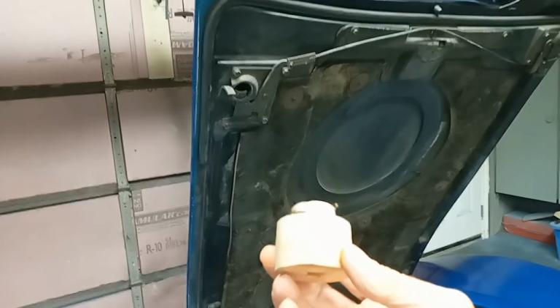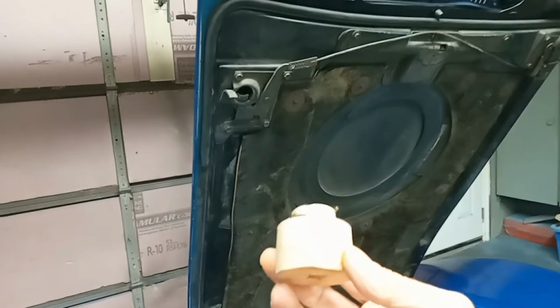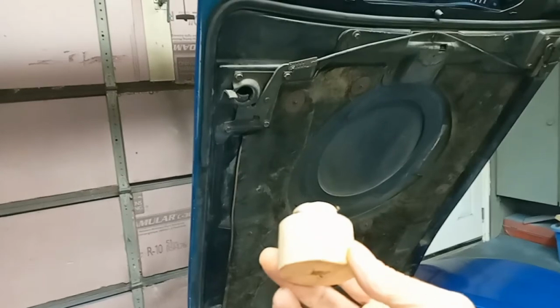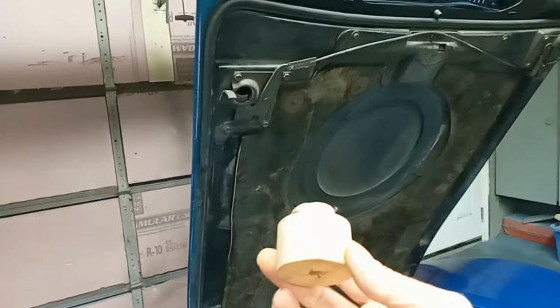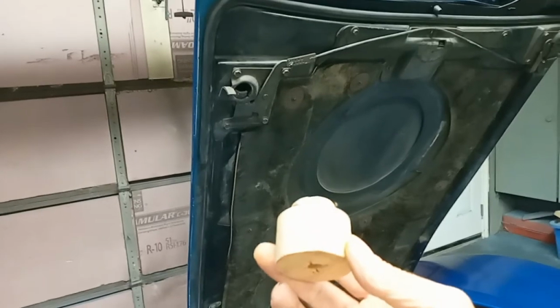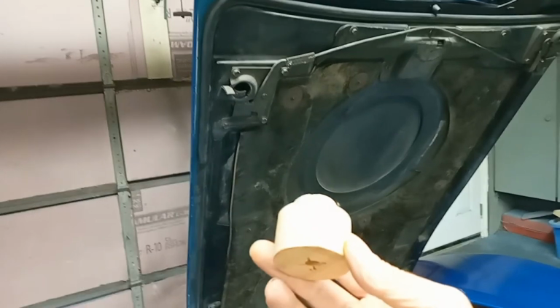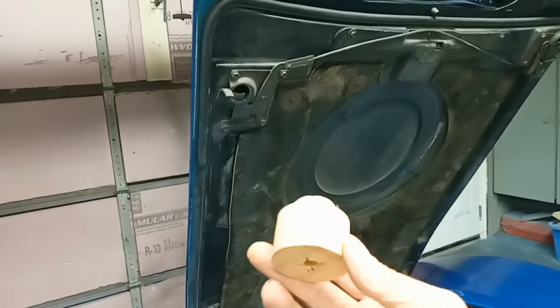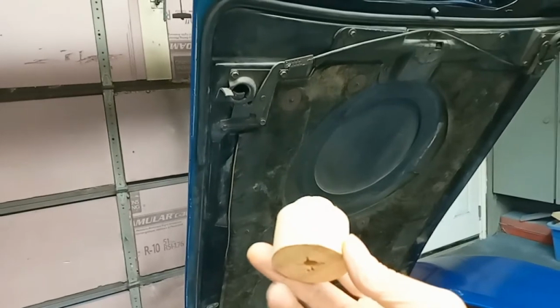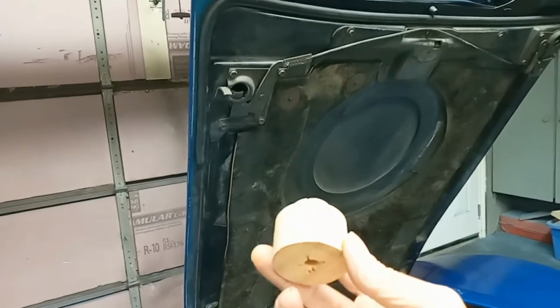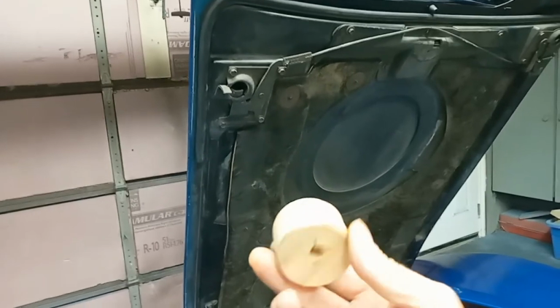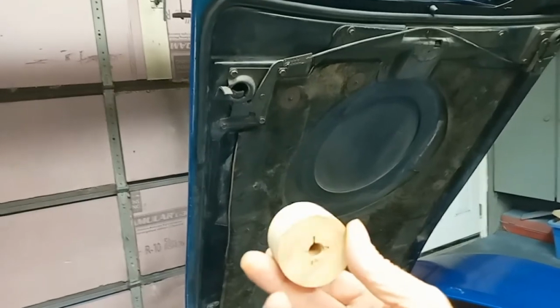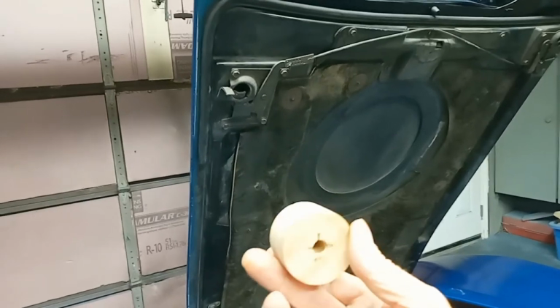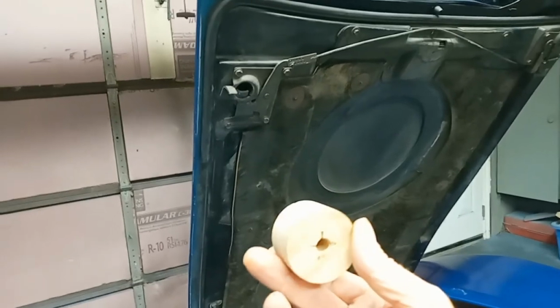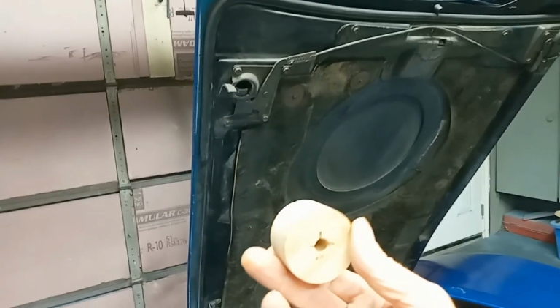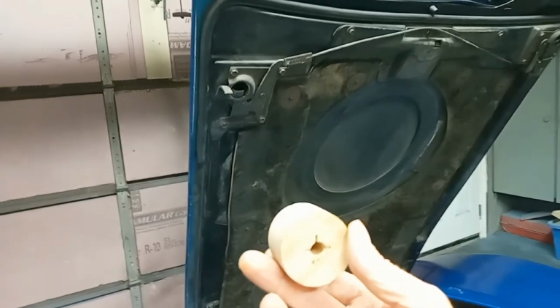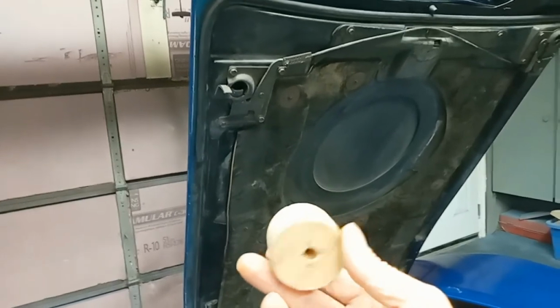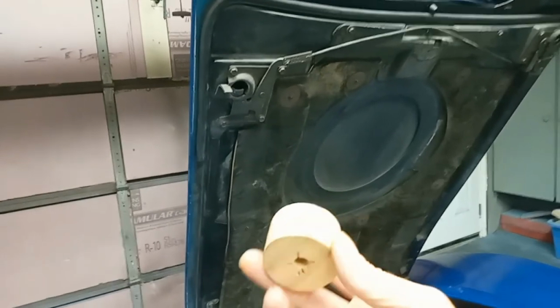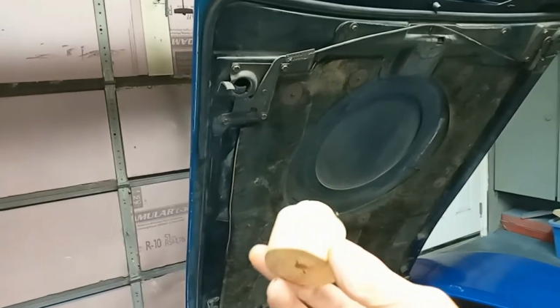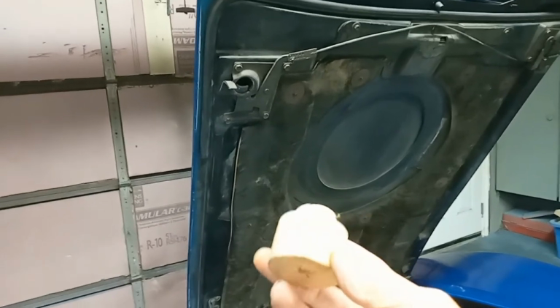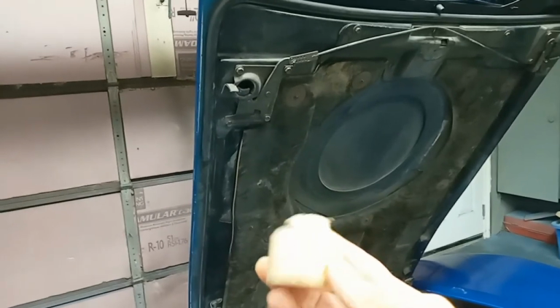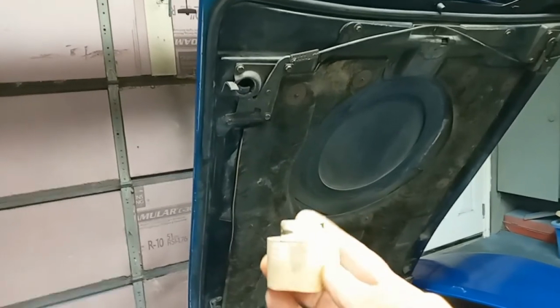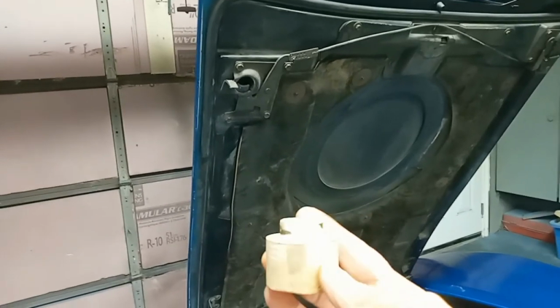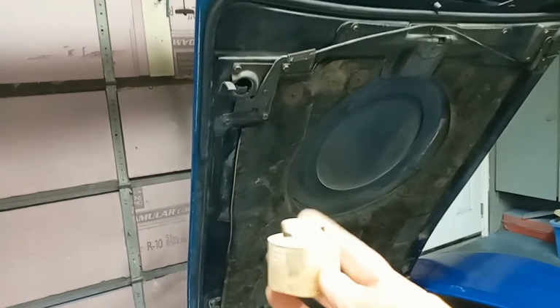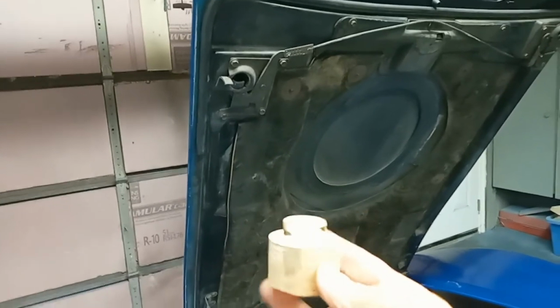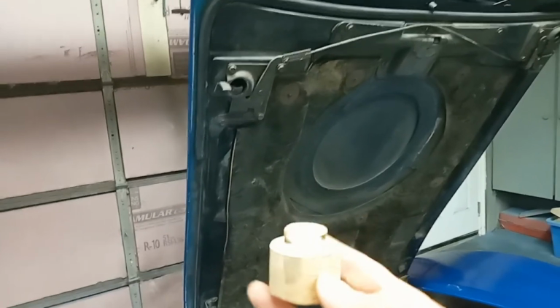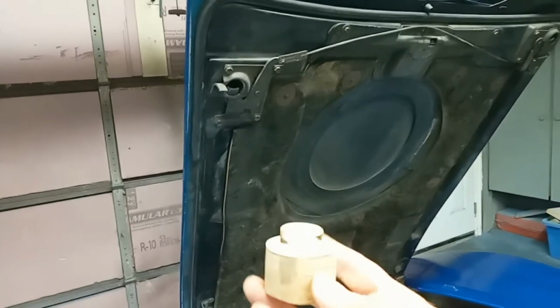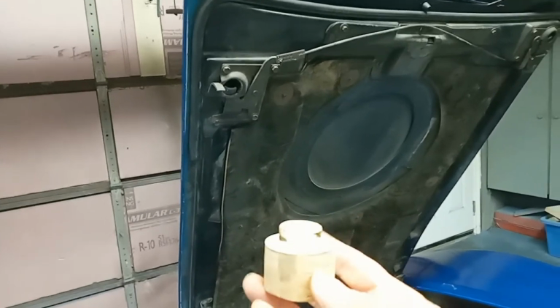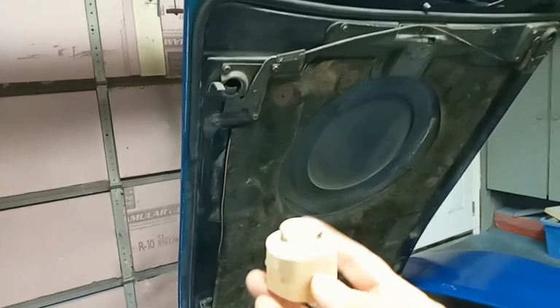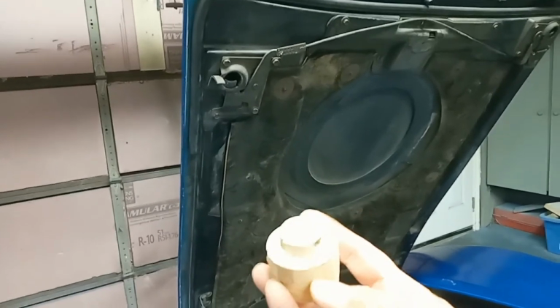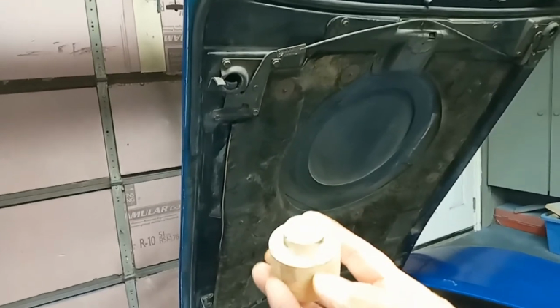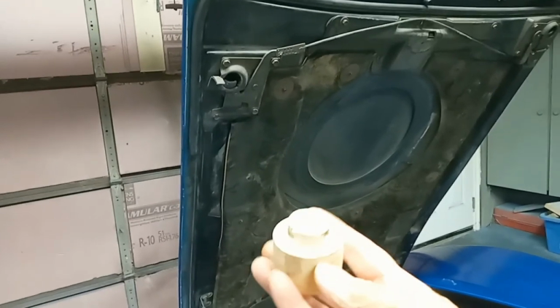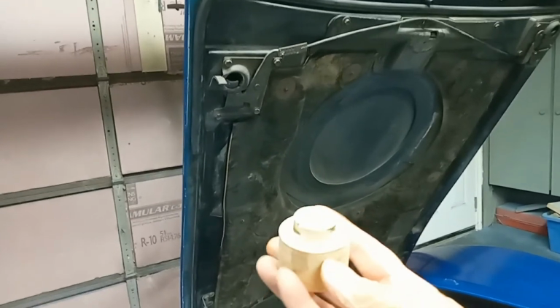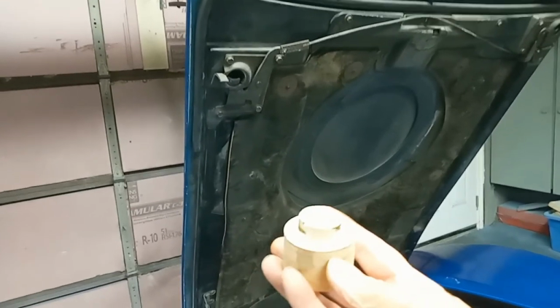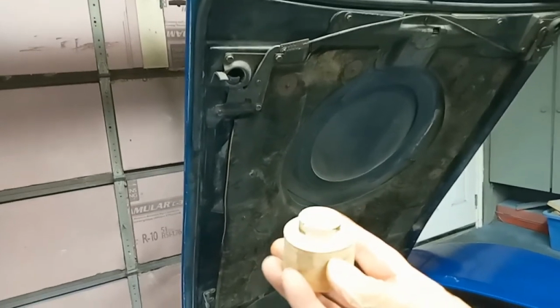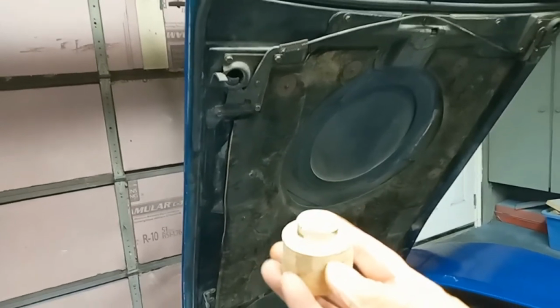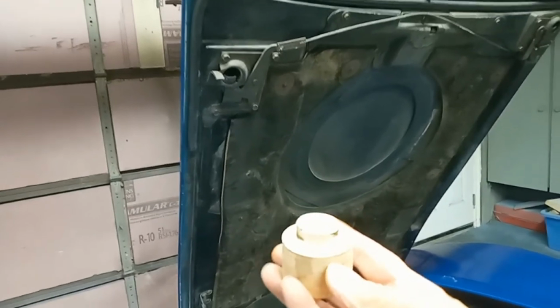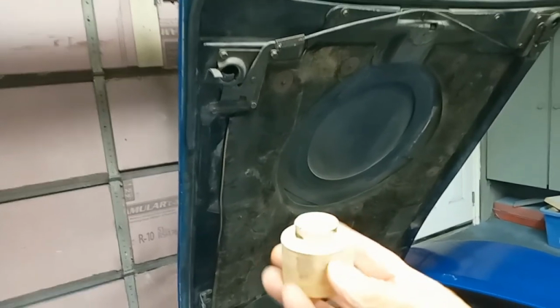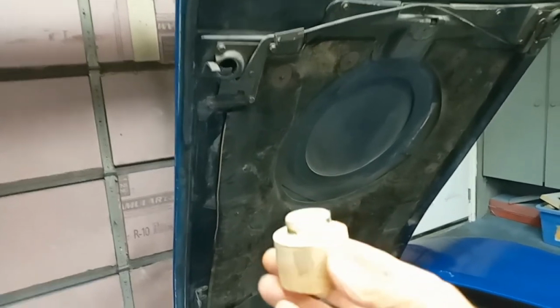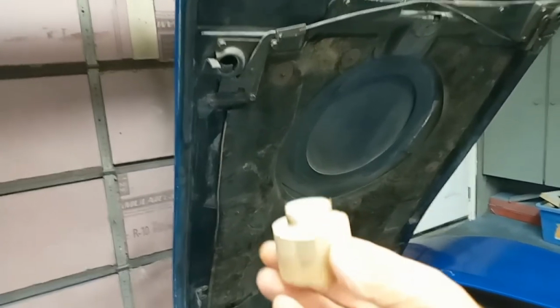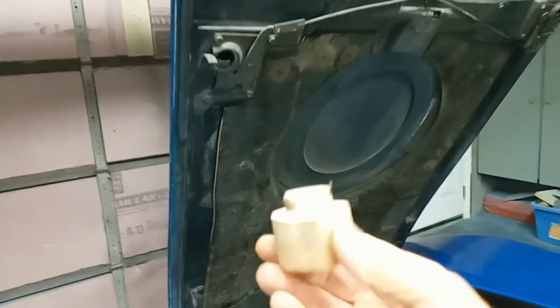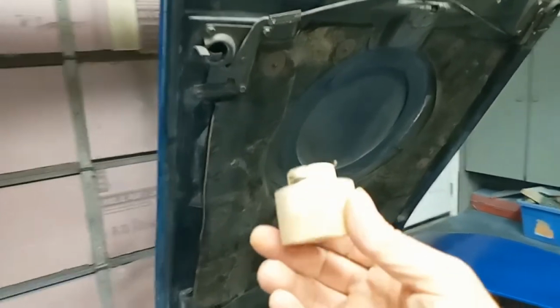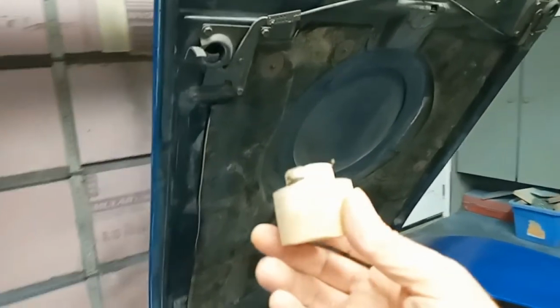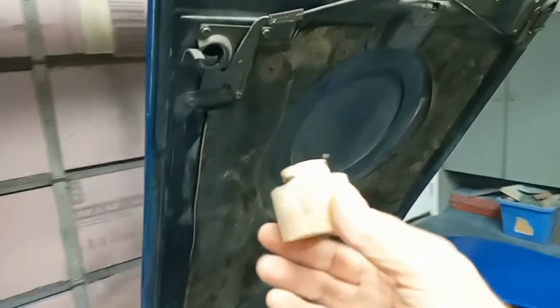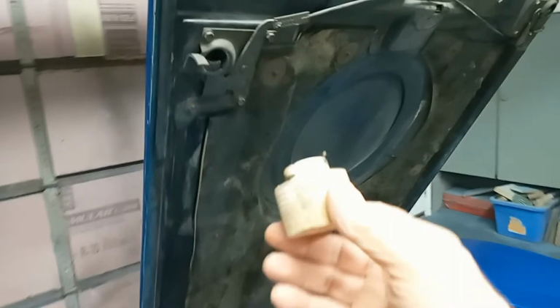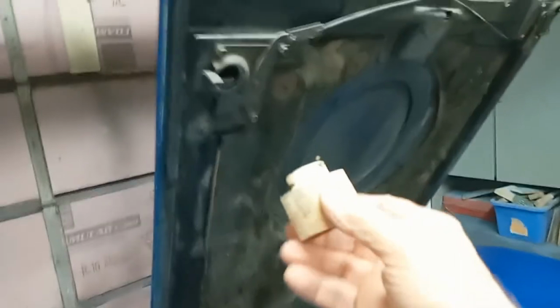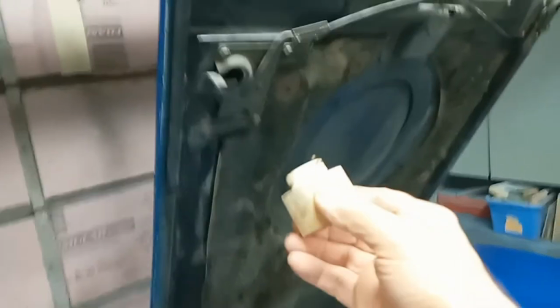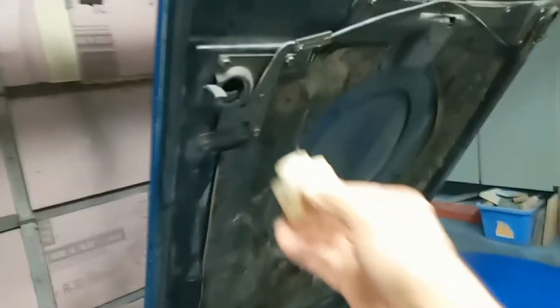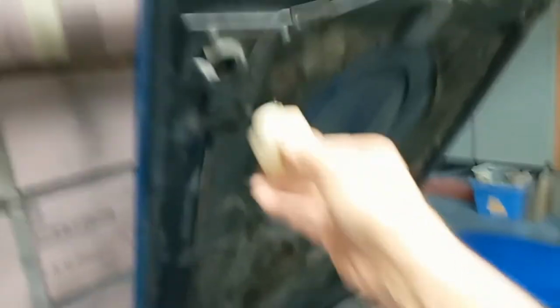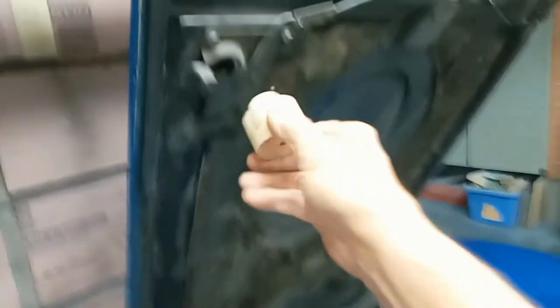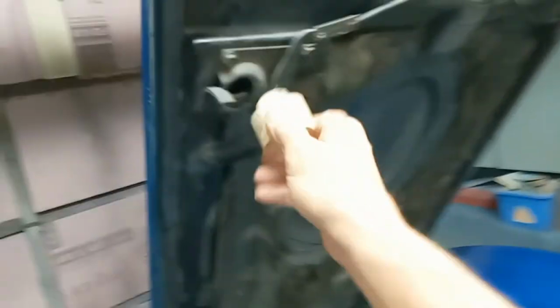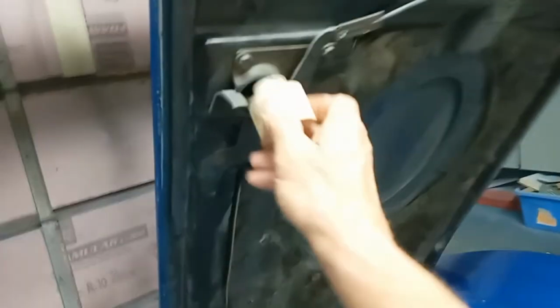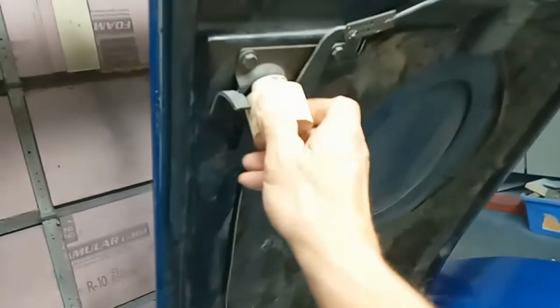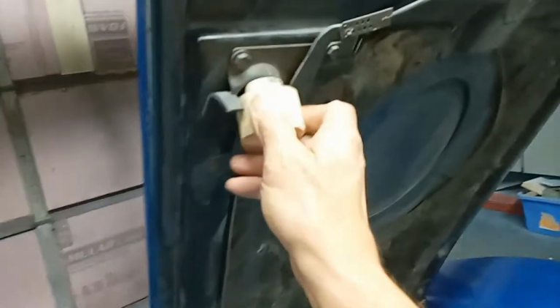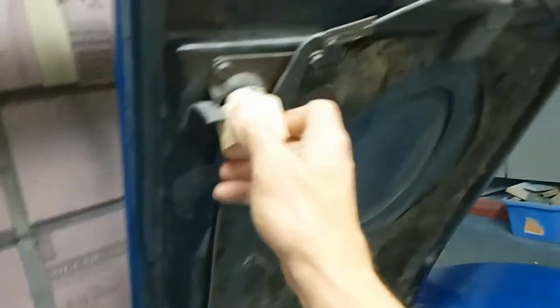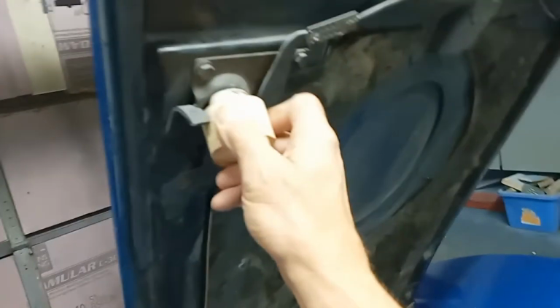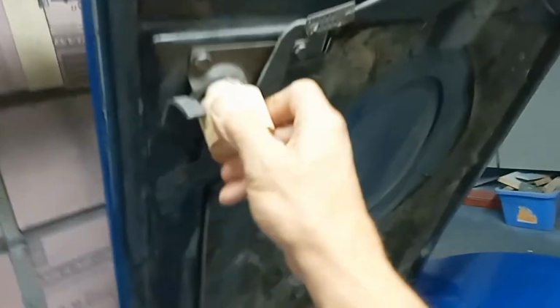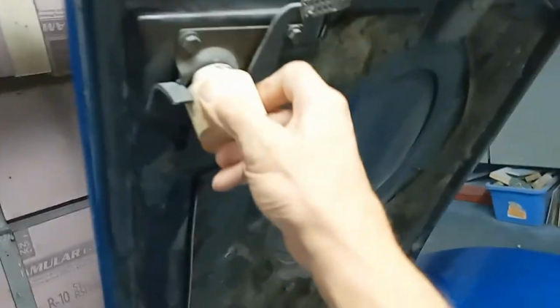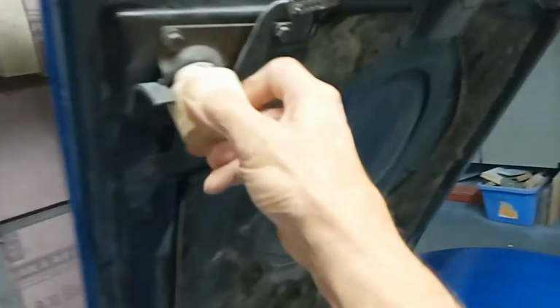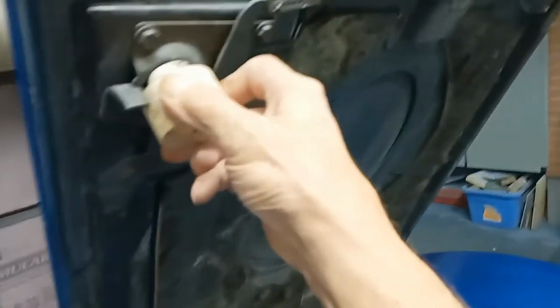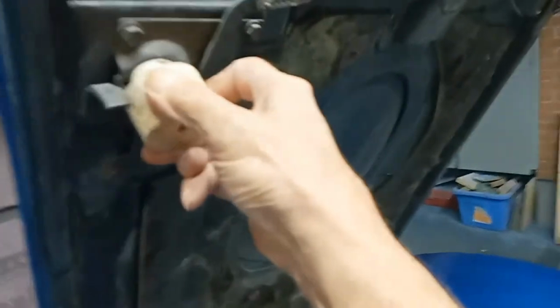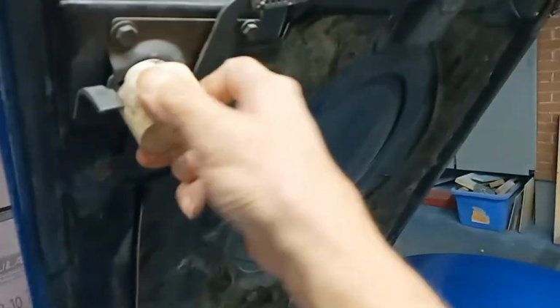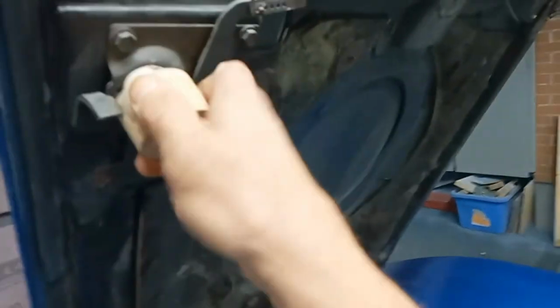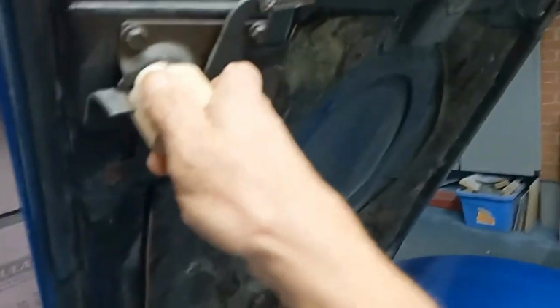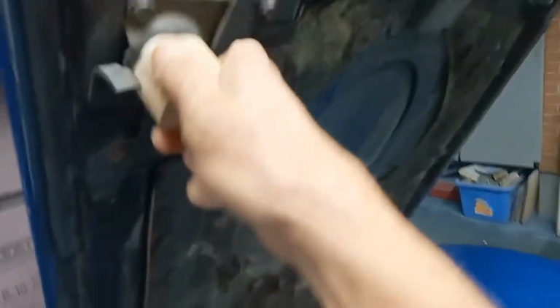Being low budget here, I made that one out of wood. But what you do is stick it into the latch.